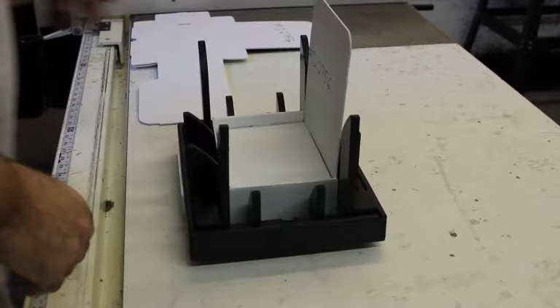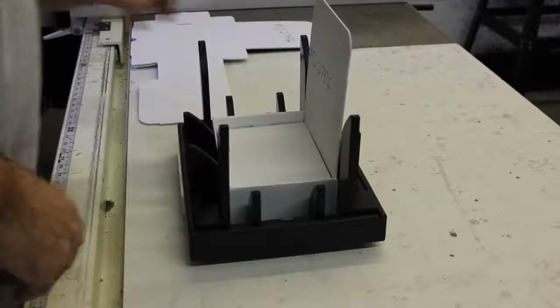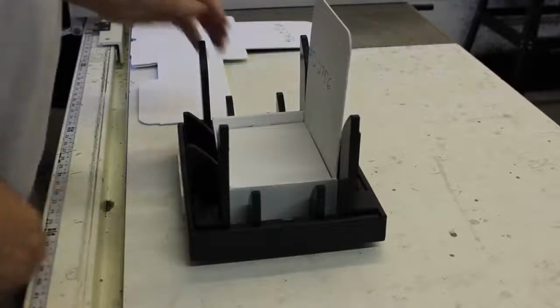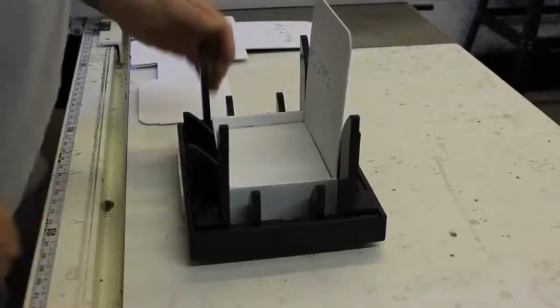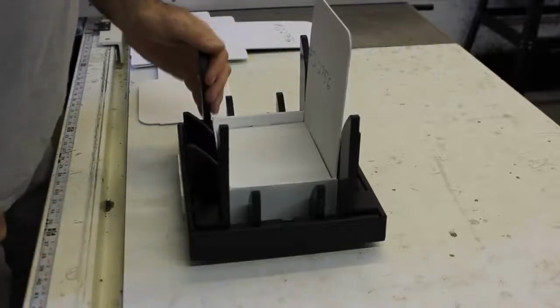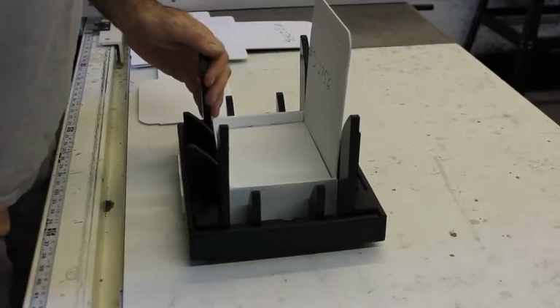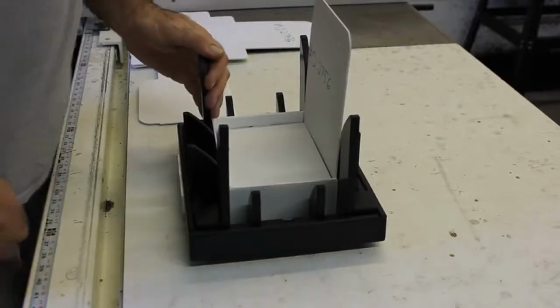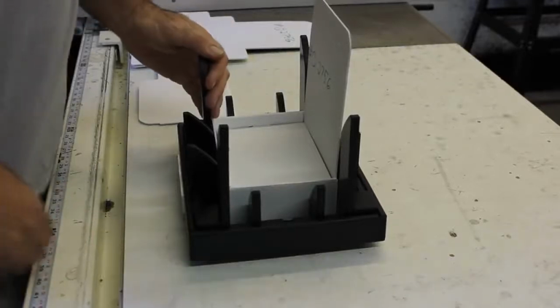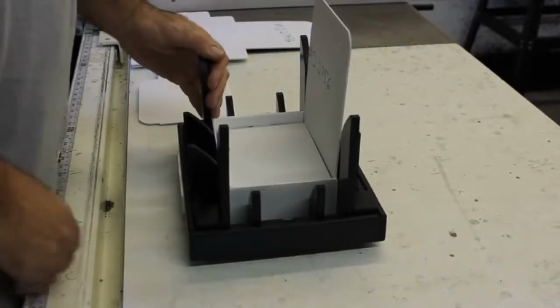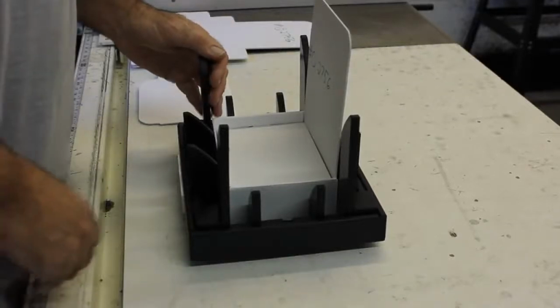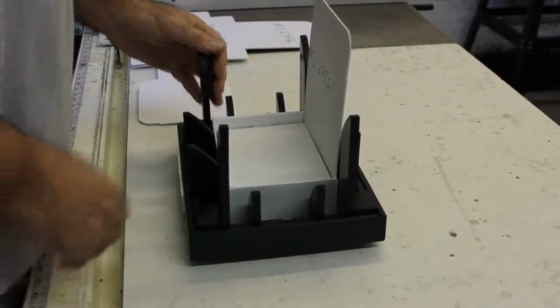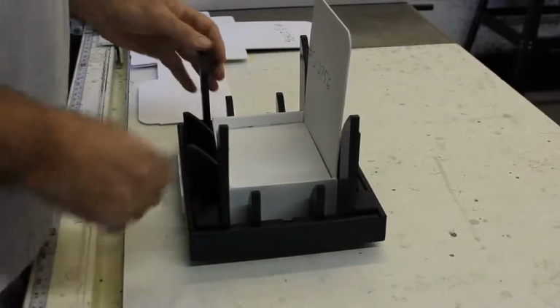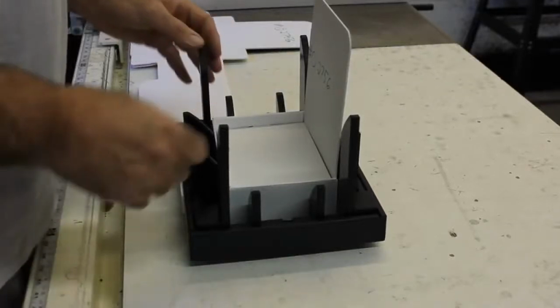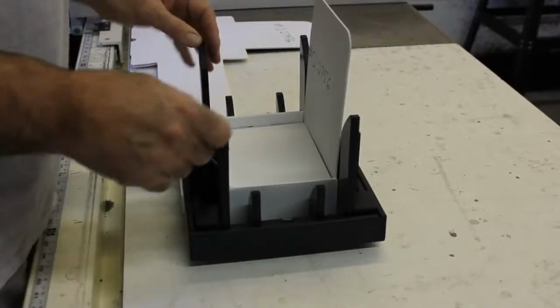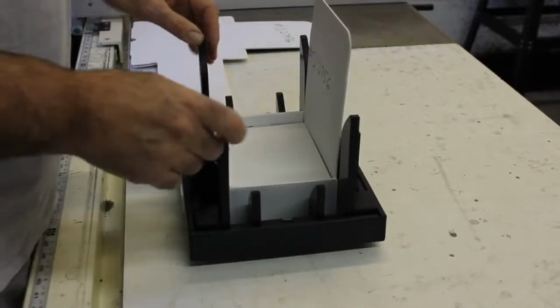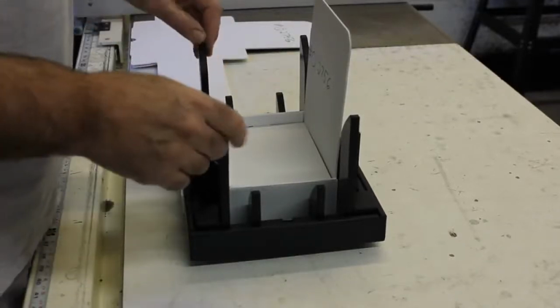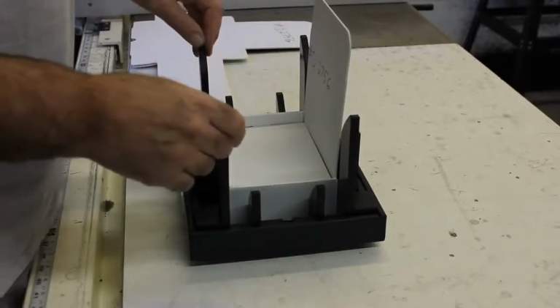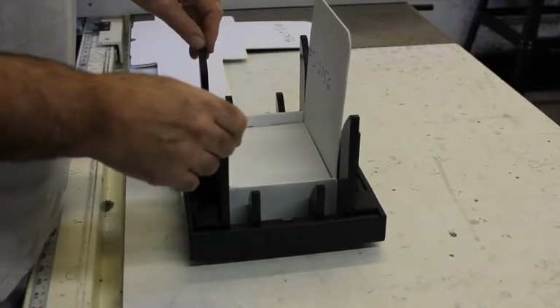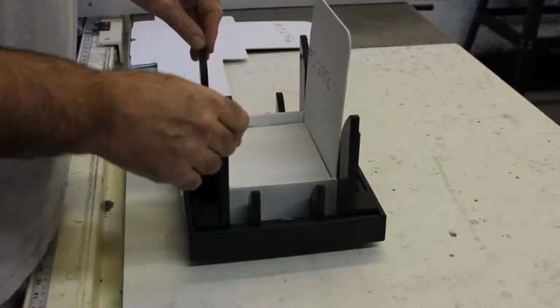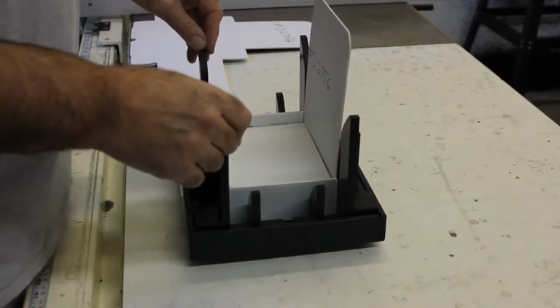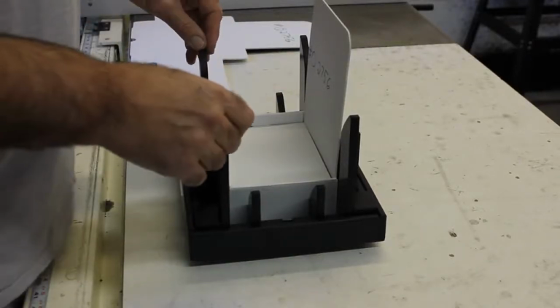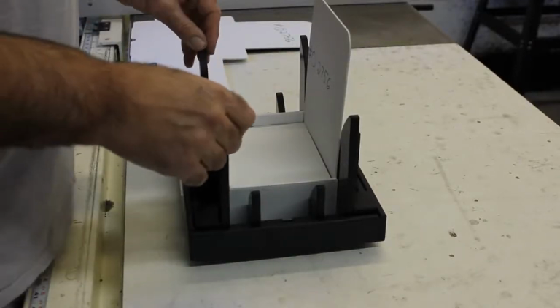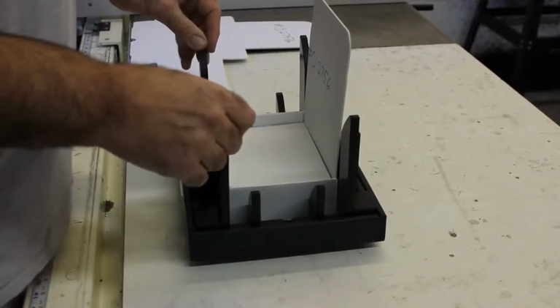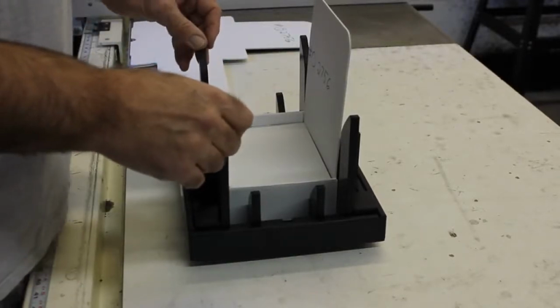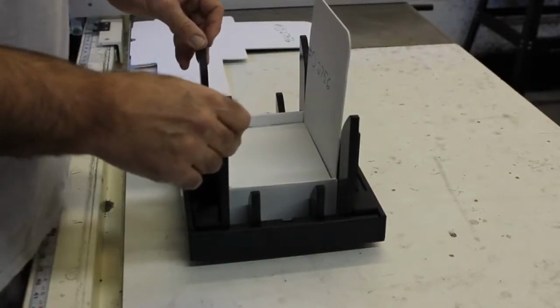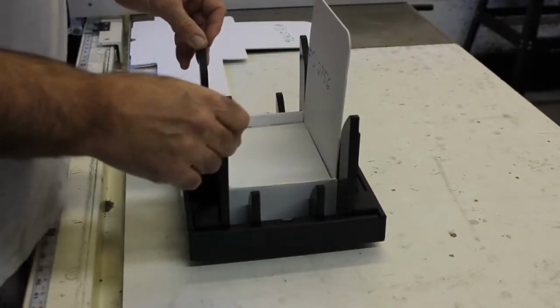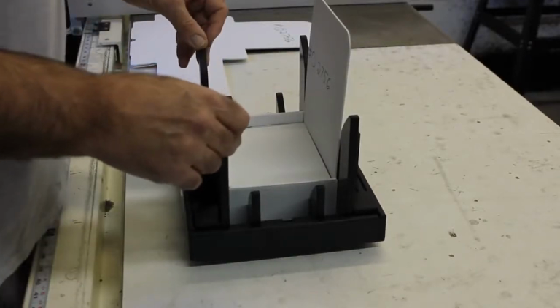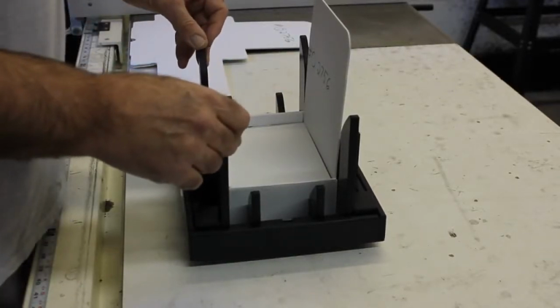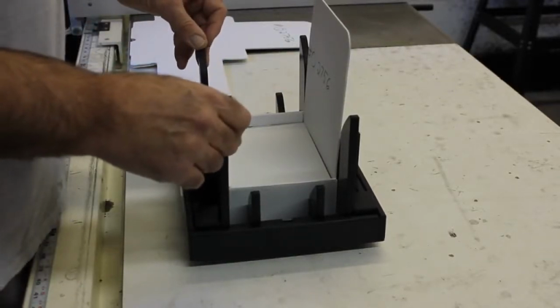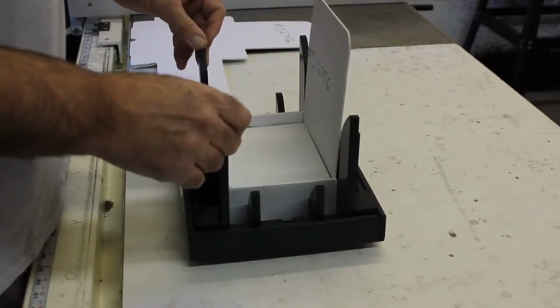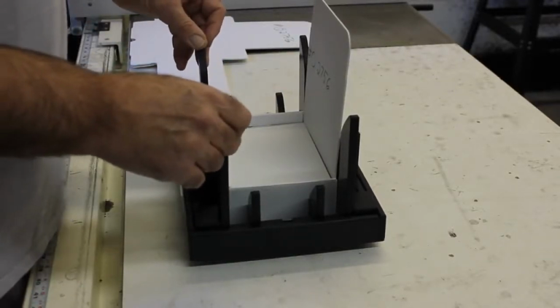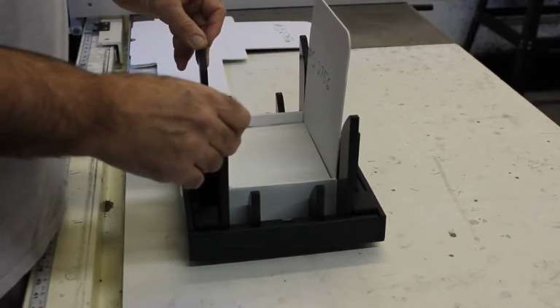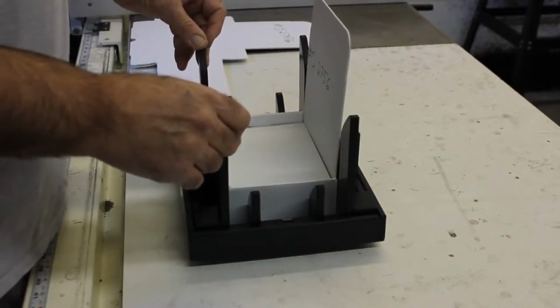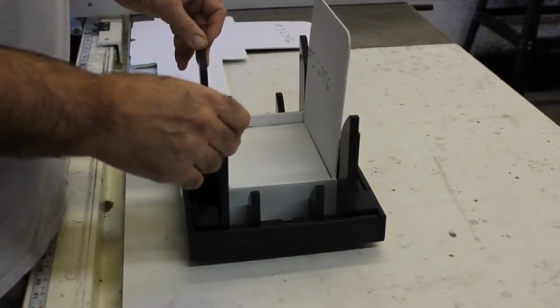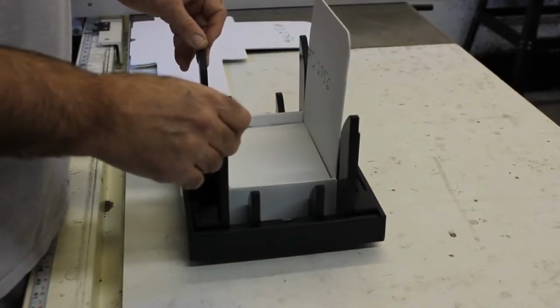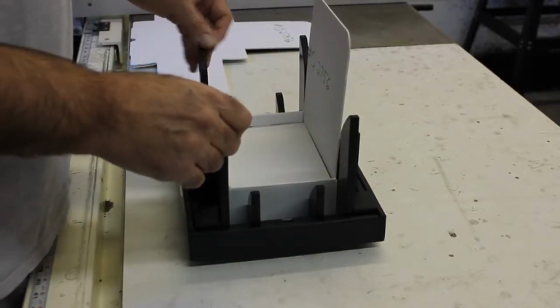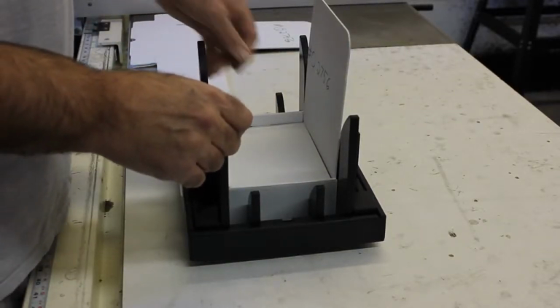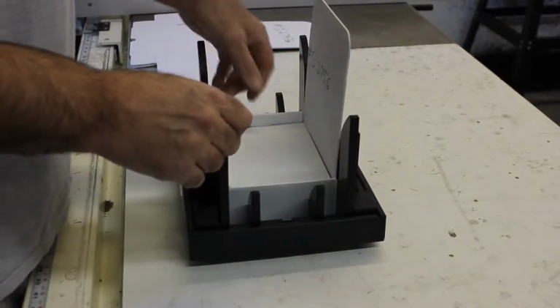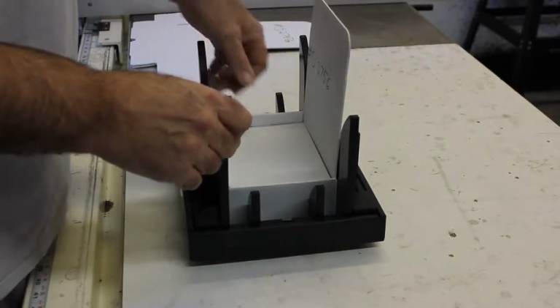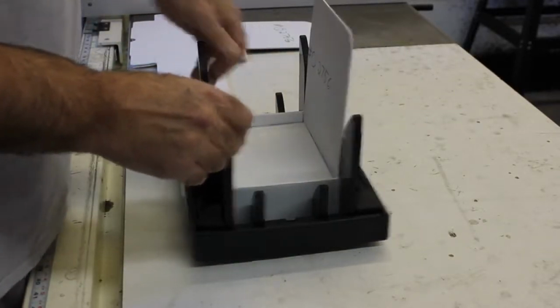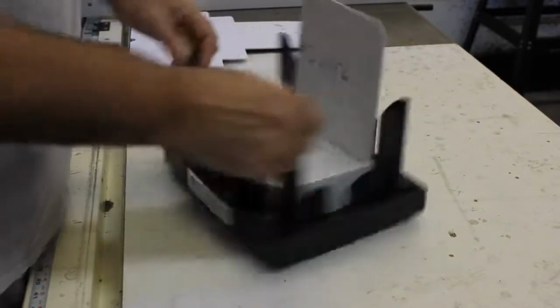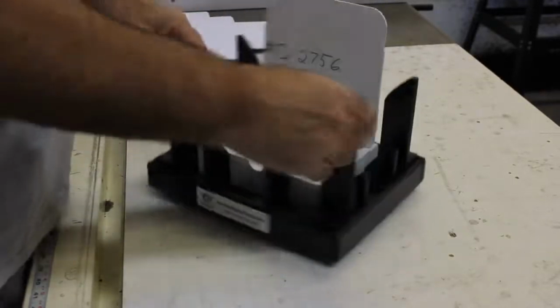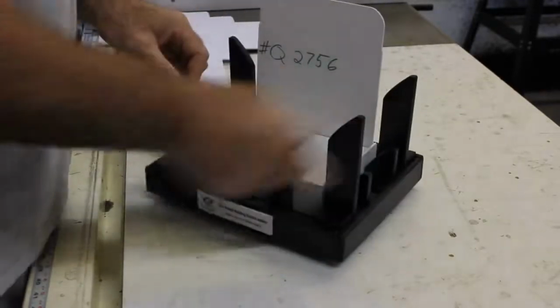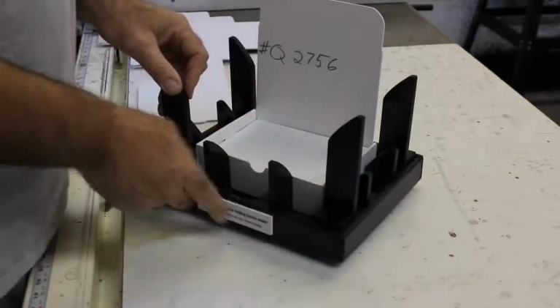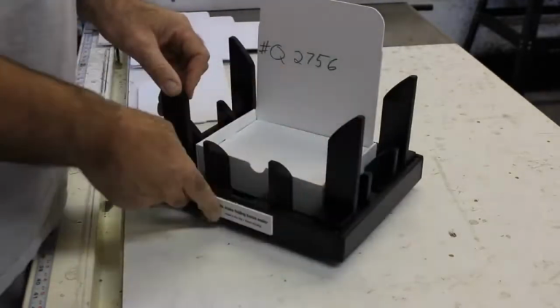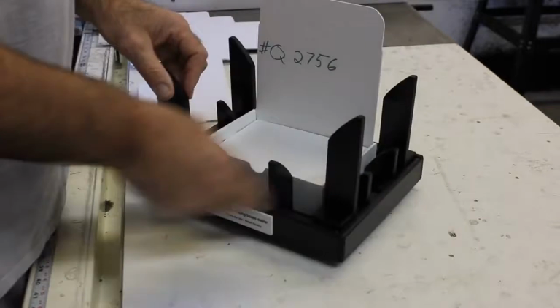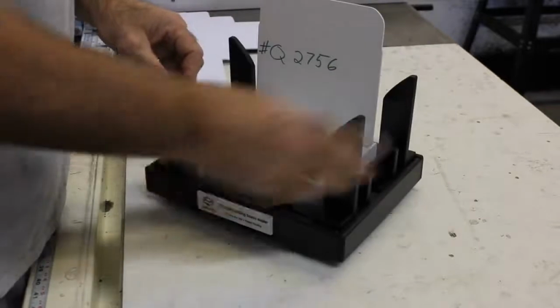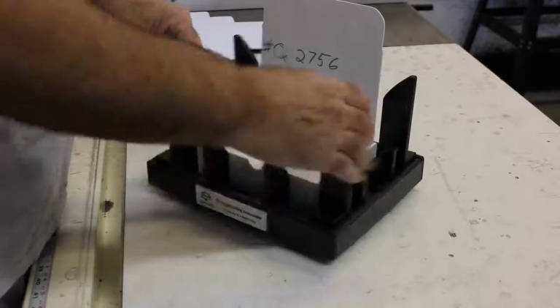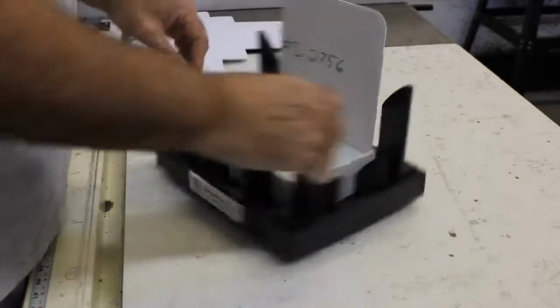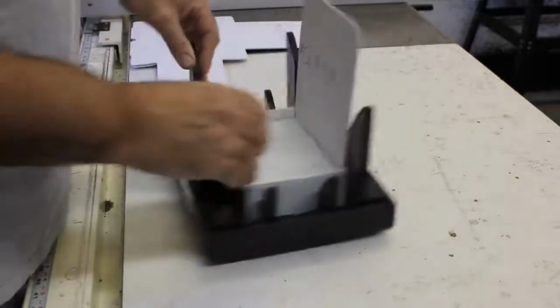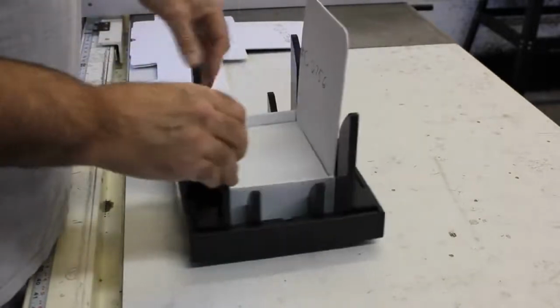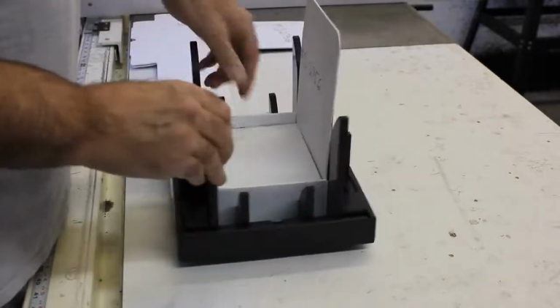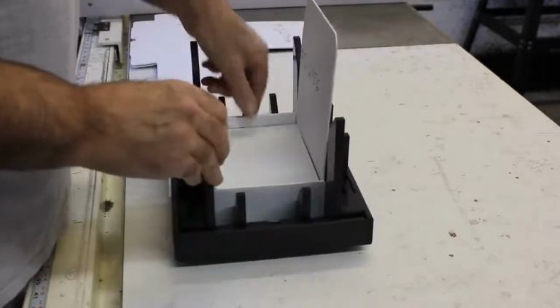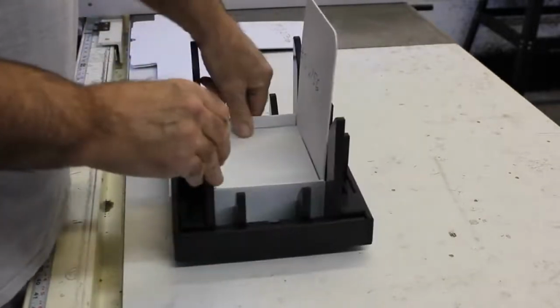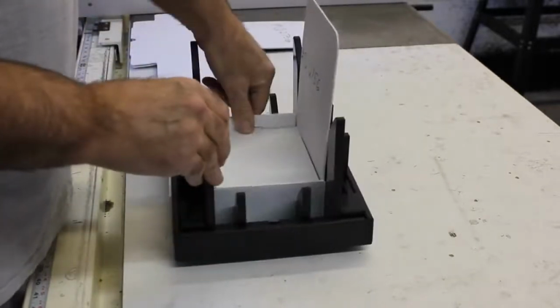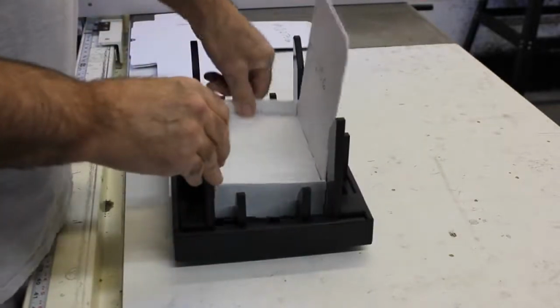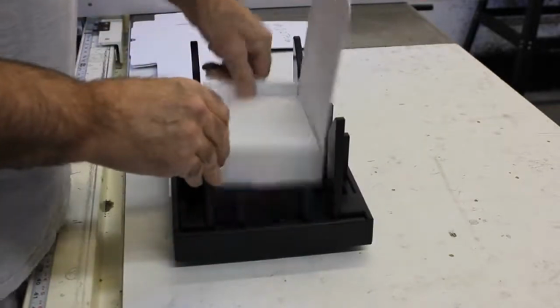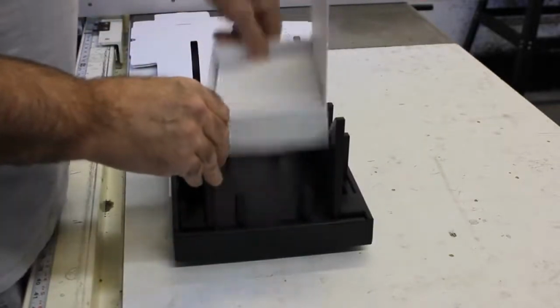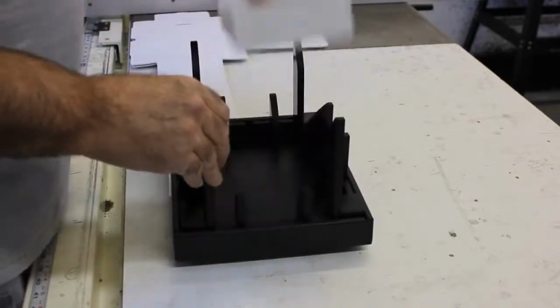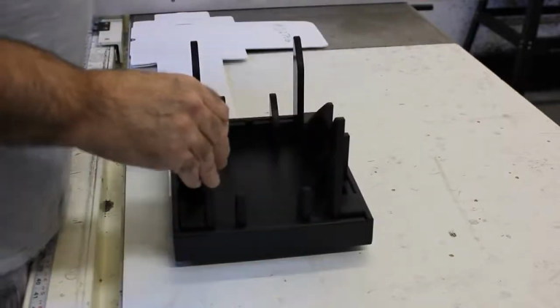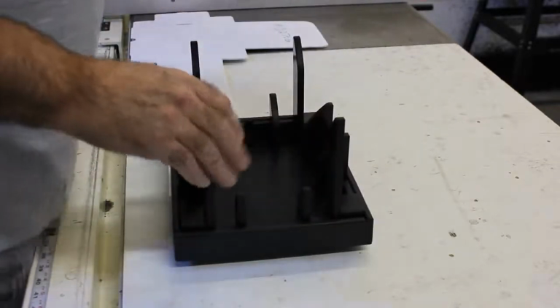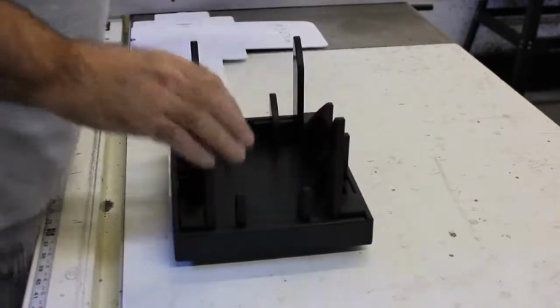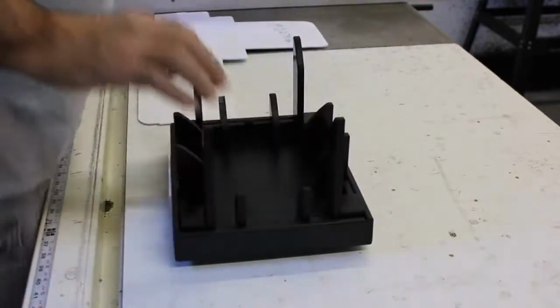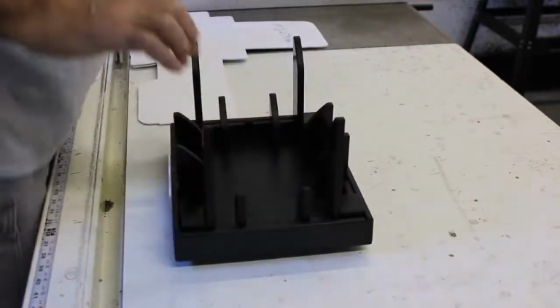Hello and thanks a lot for purchasing this easy fold fixture. I'd like to demonstrate how it's going to work for you today. We have labels that indicate the front. It's going to be a two-part process.